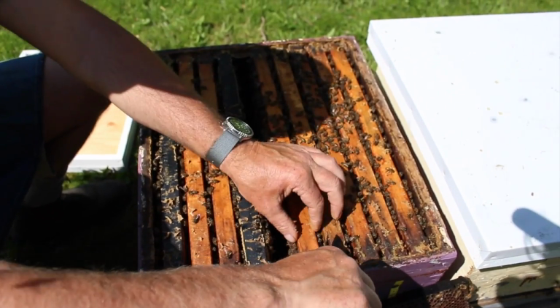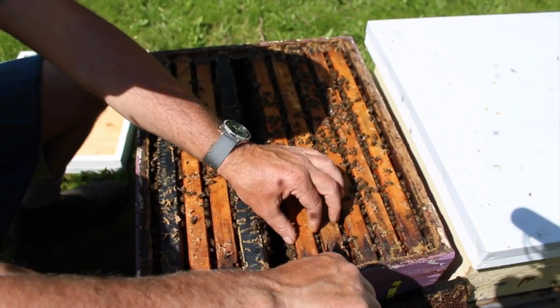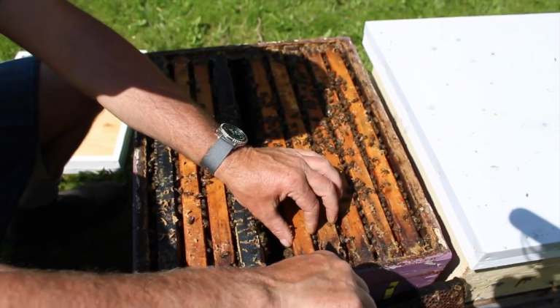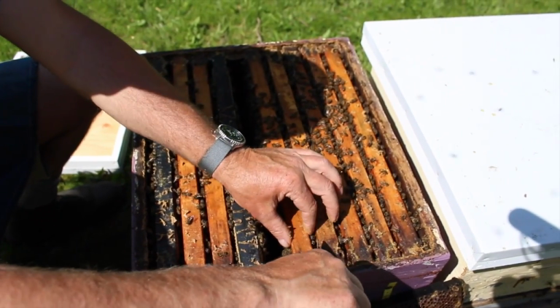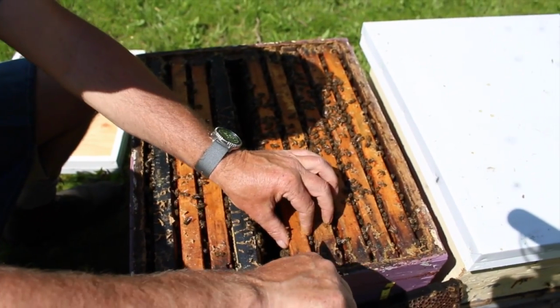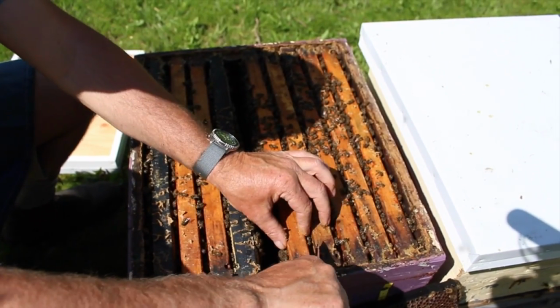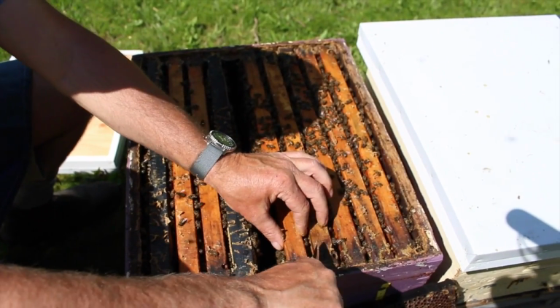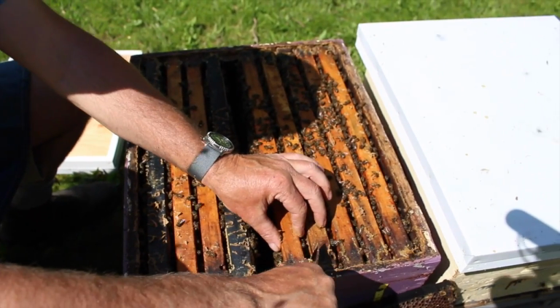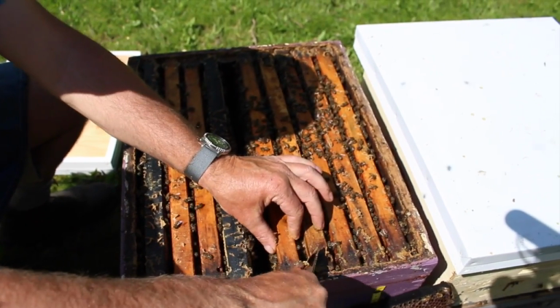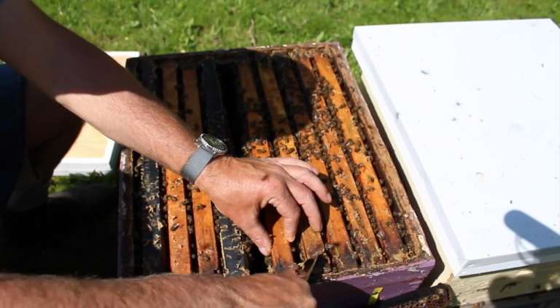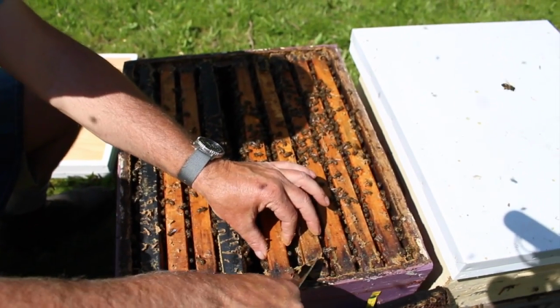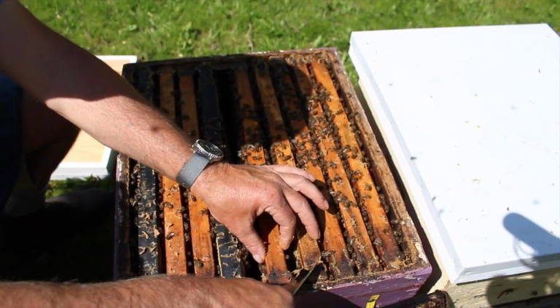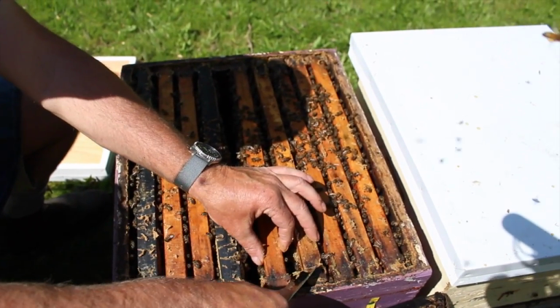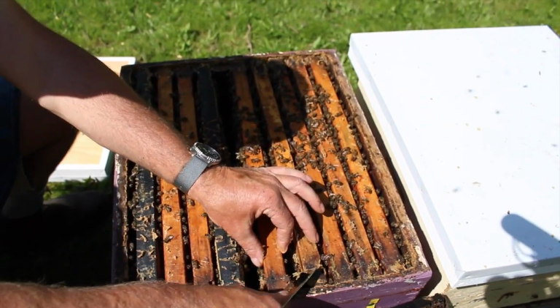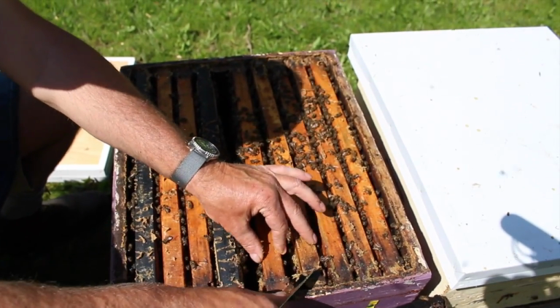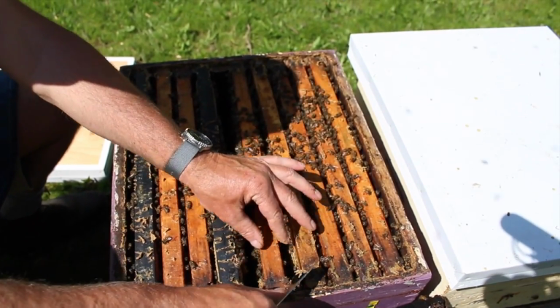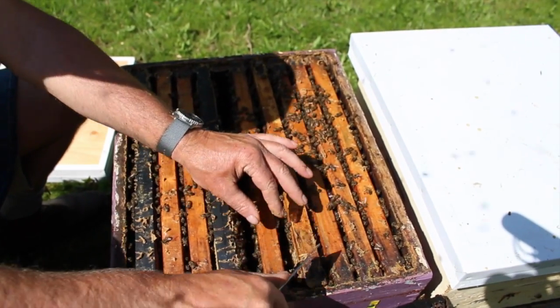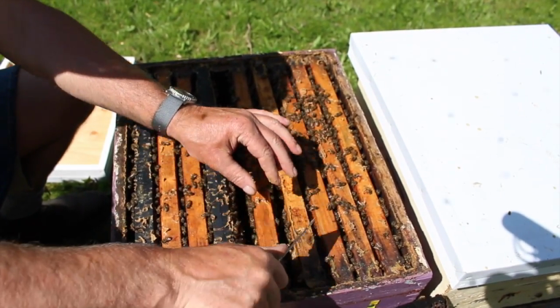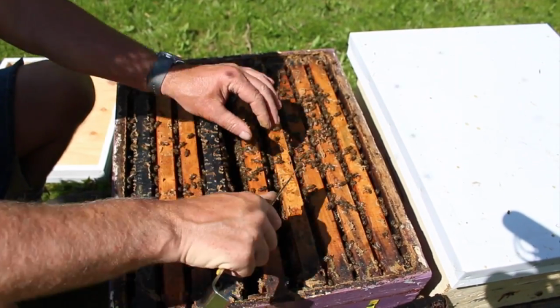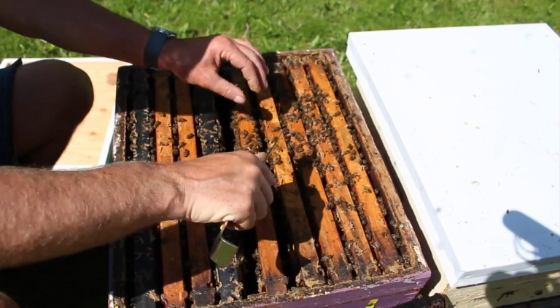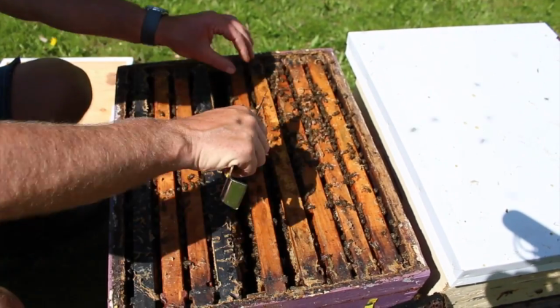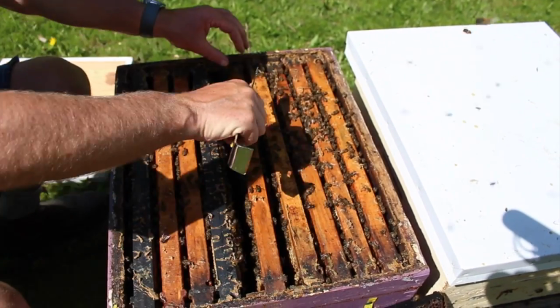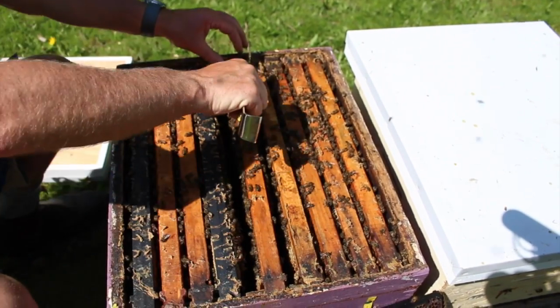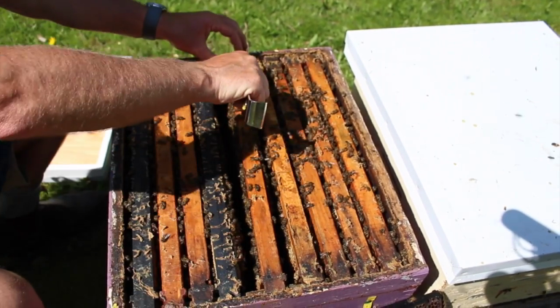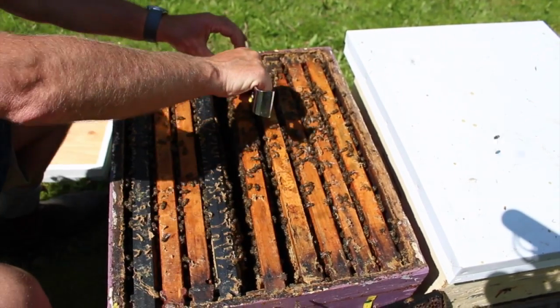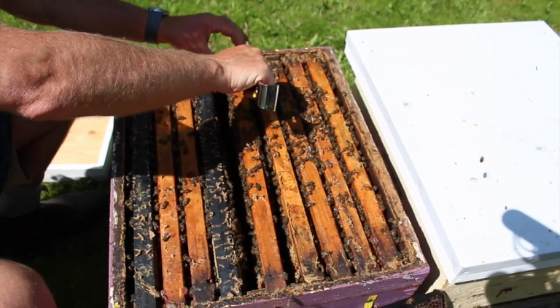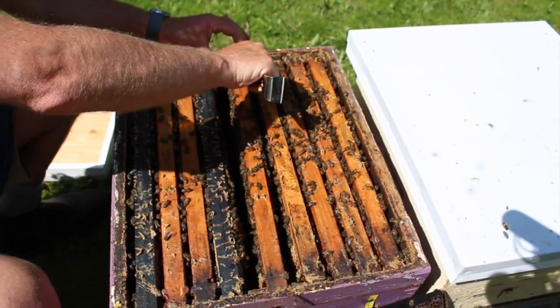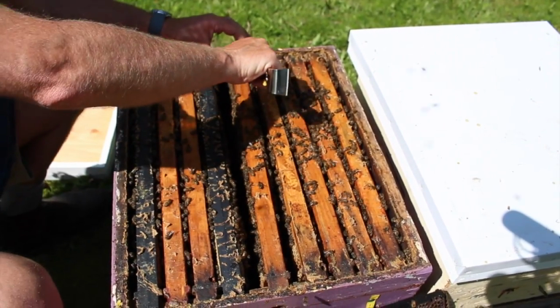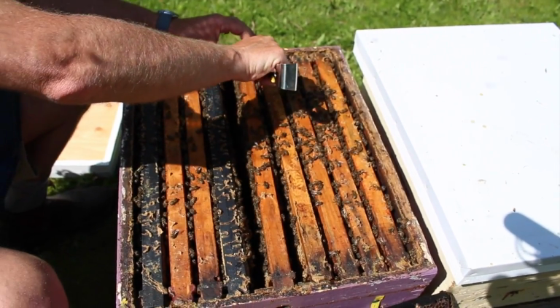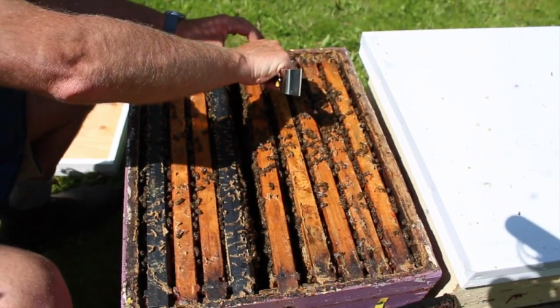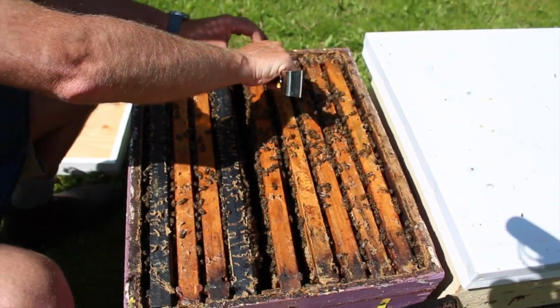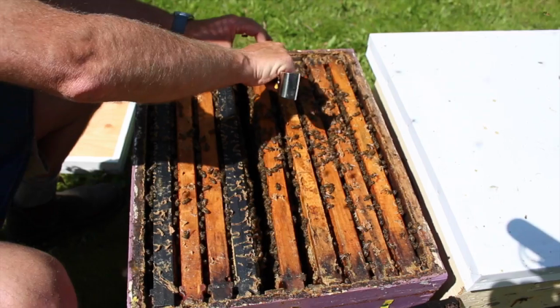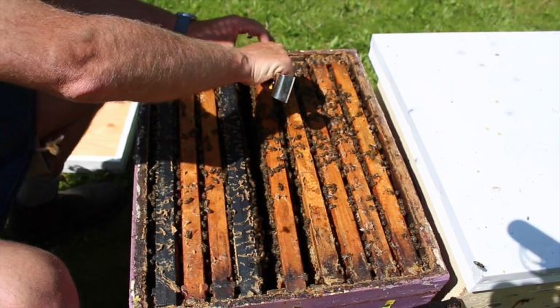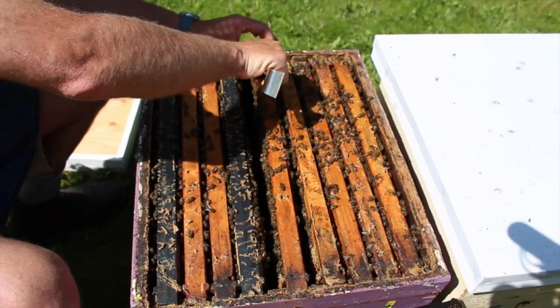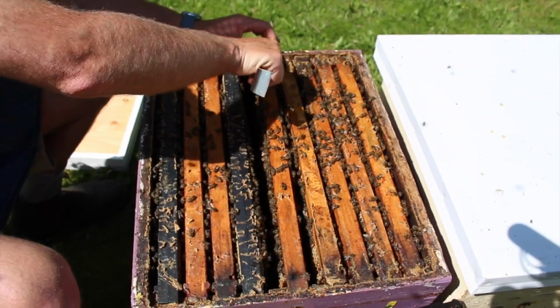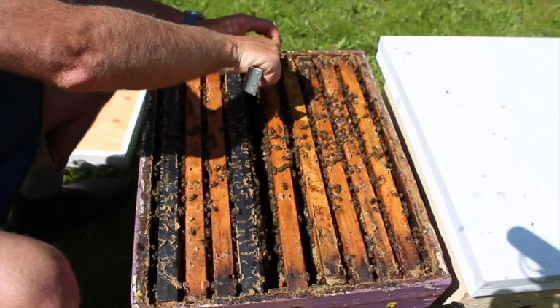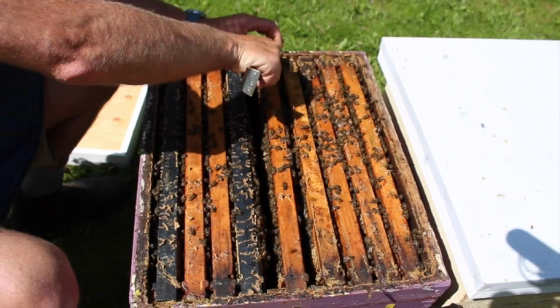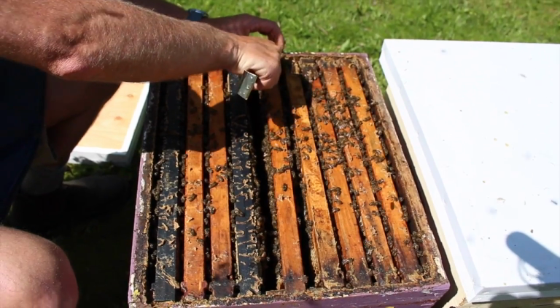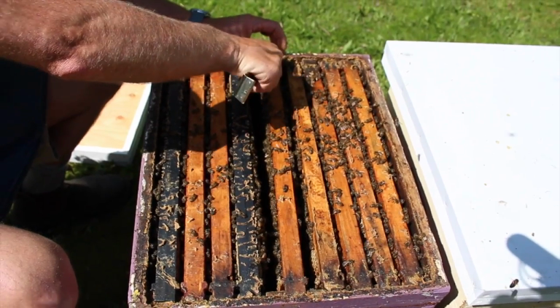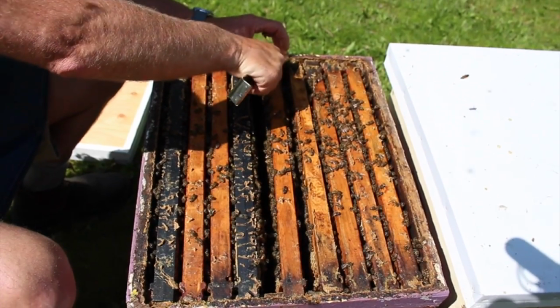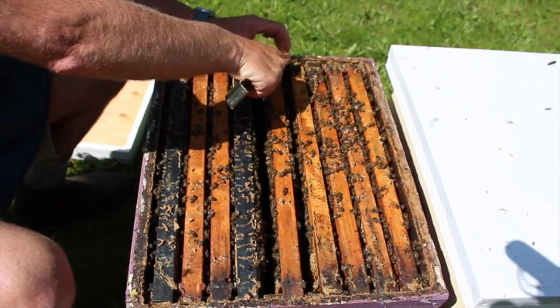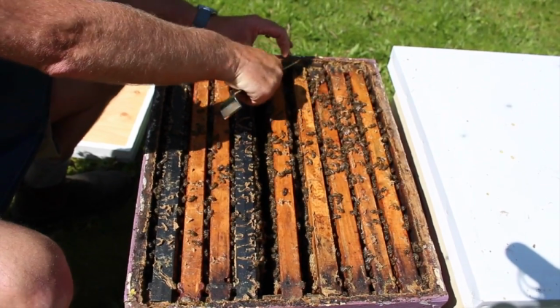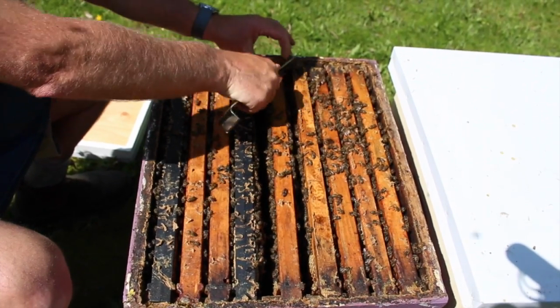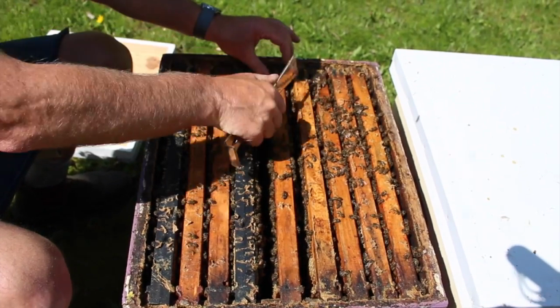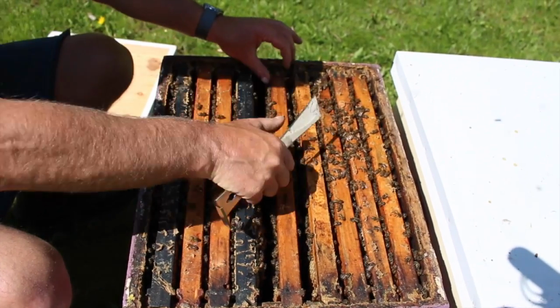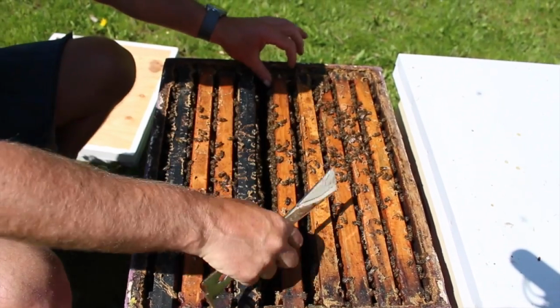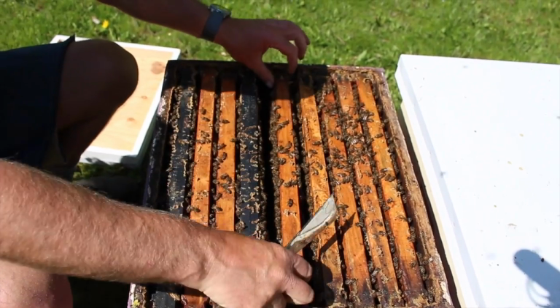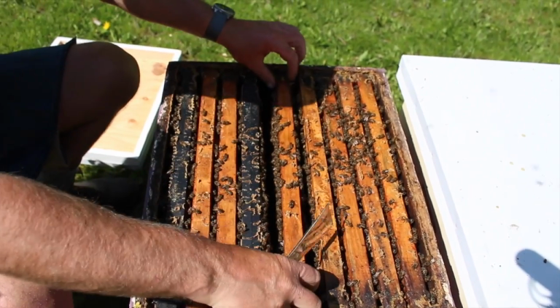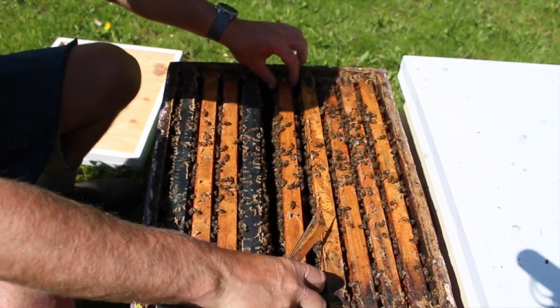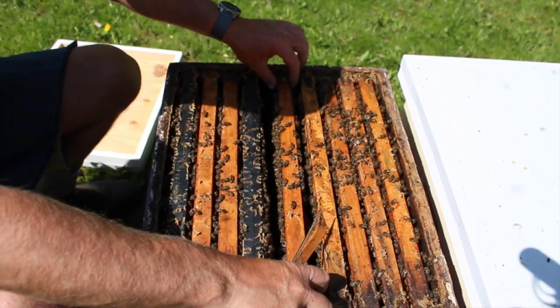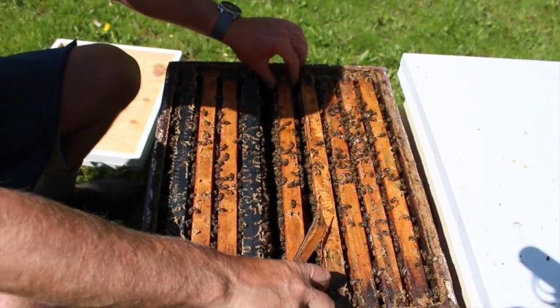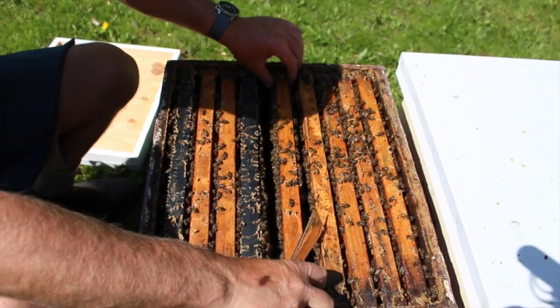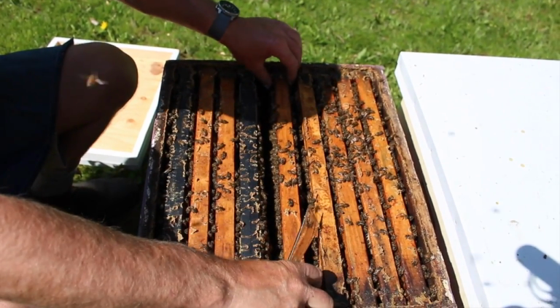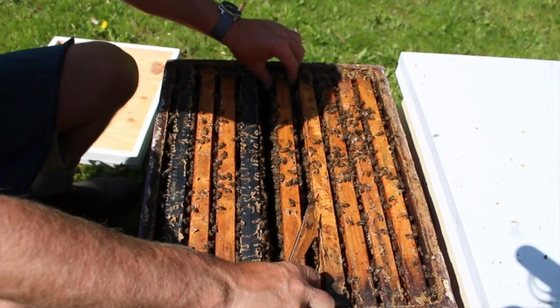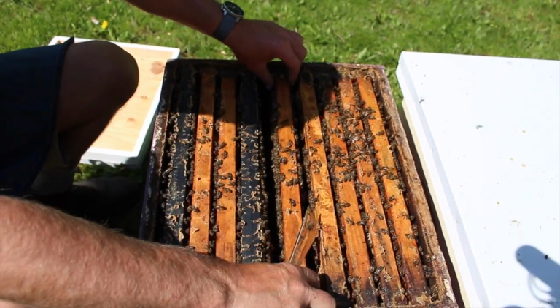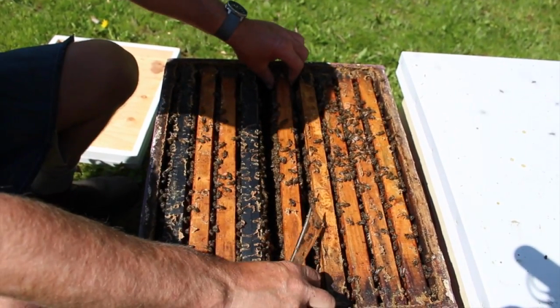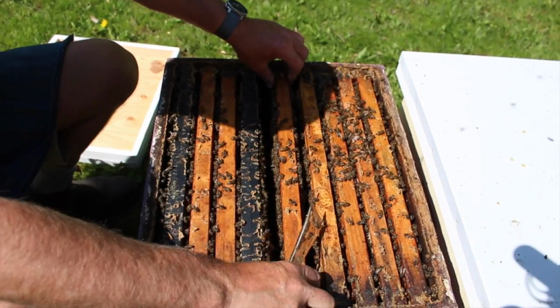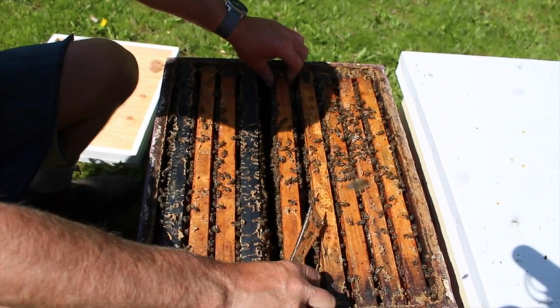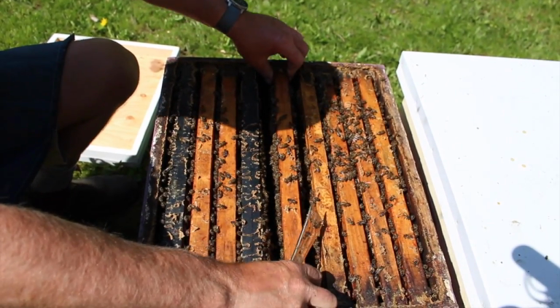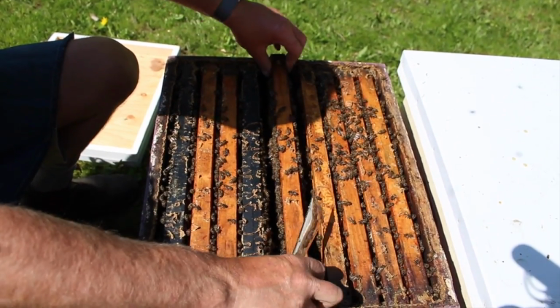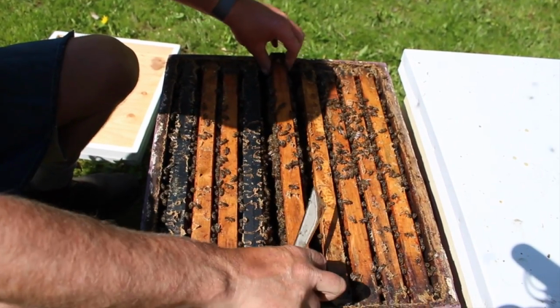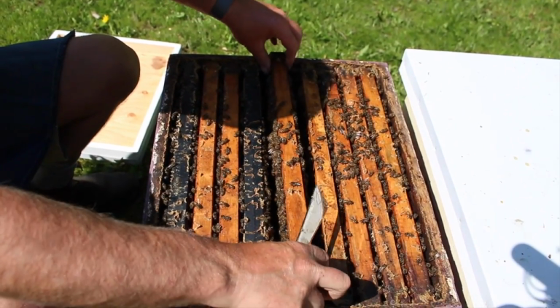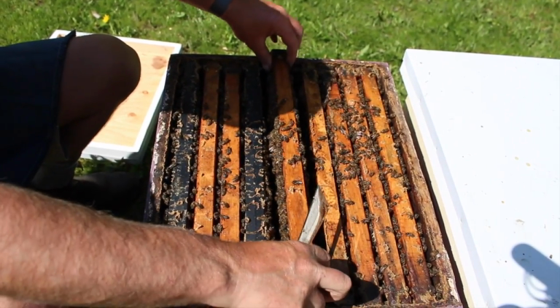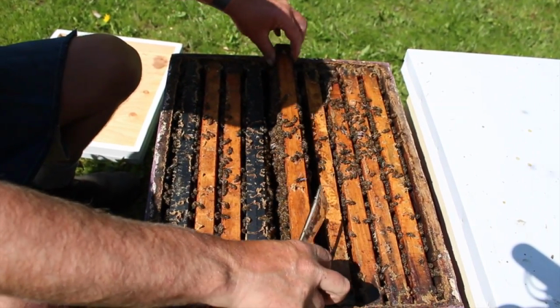As you pry the frames, just hold on to them so they don't snap free, sending vibrations through the hive.